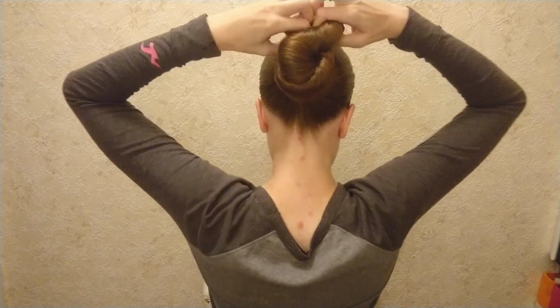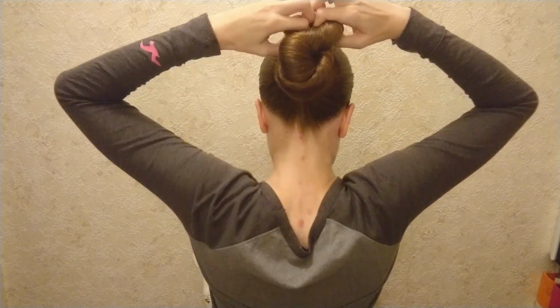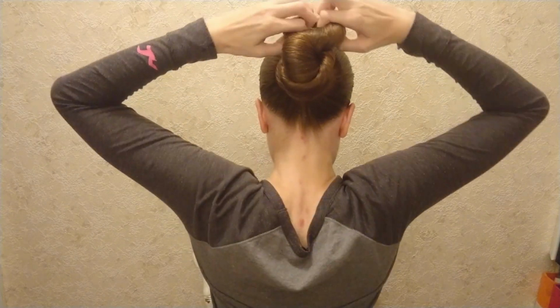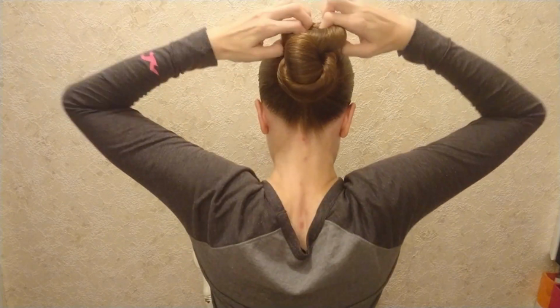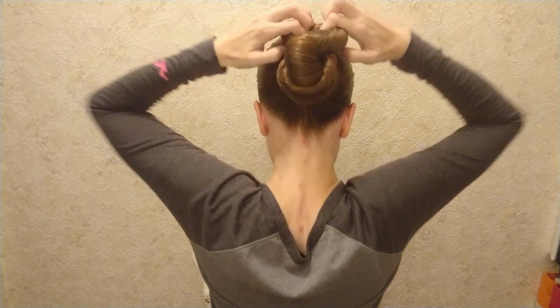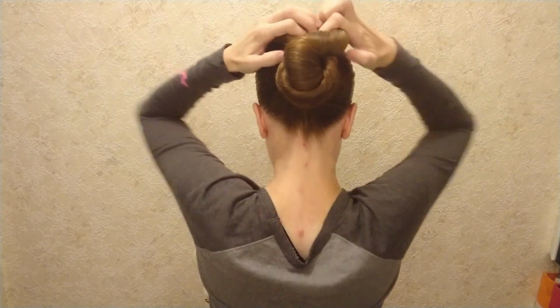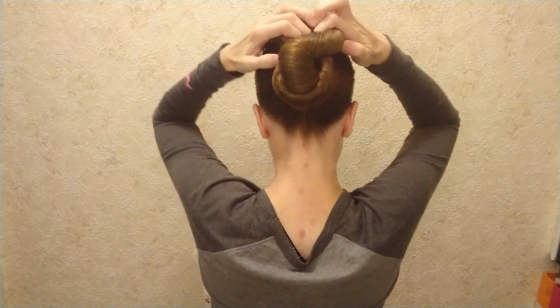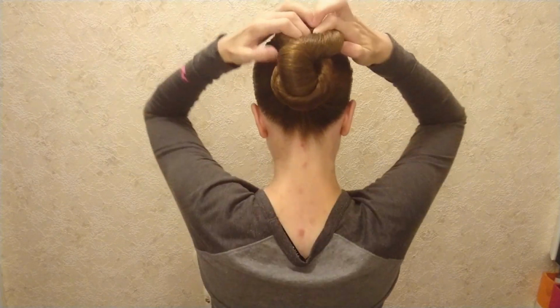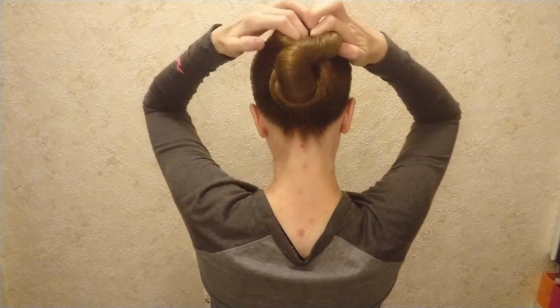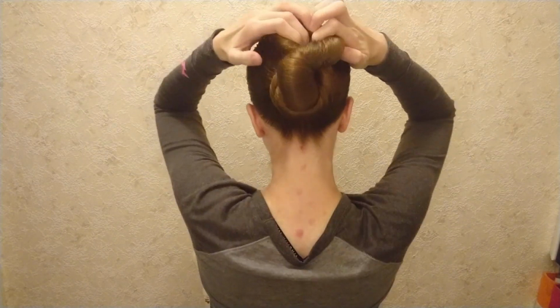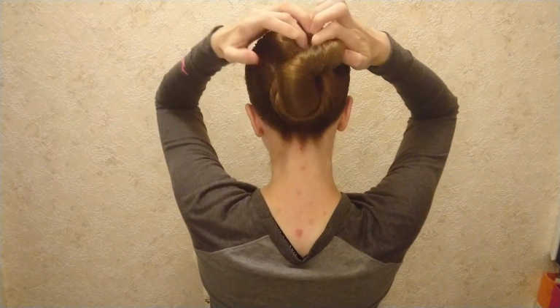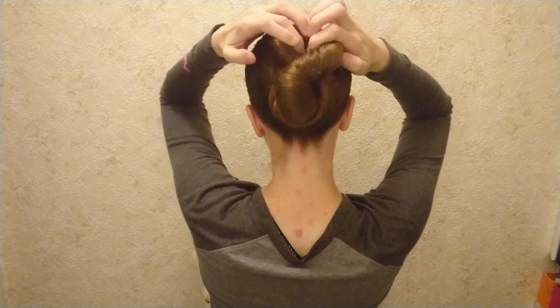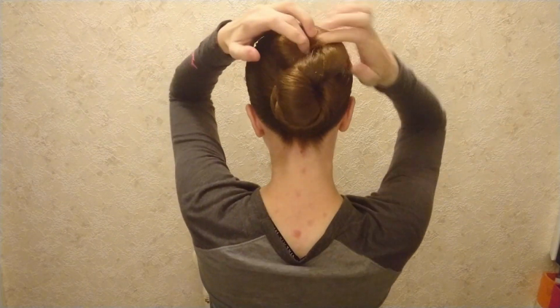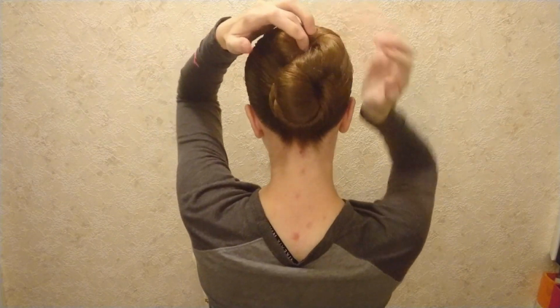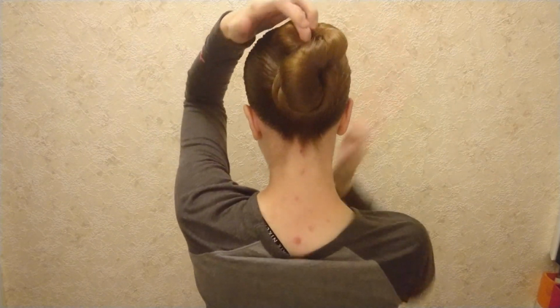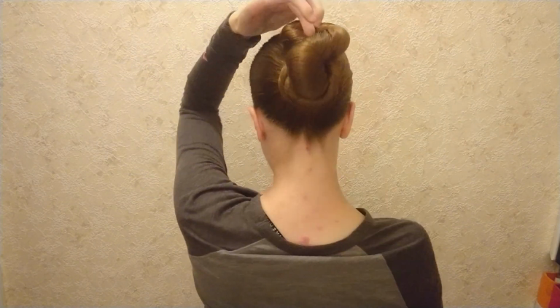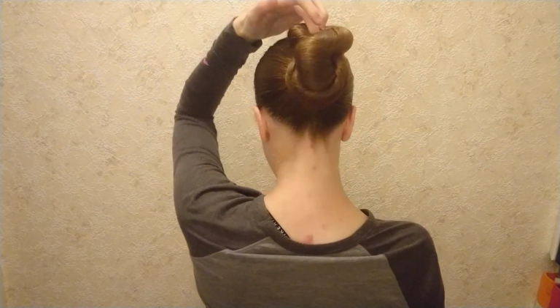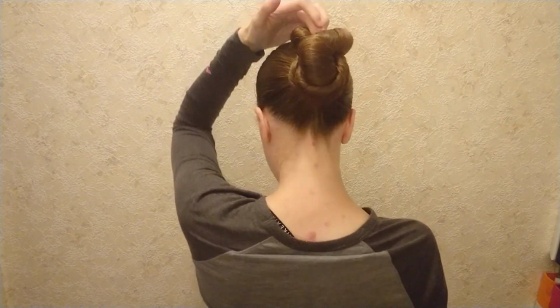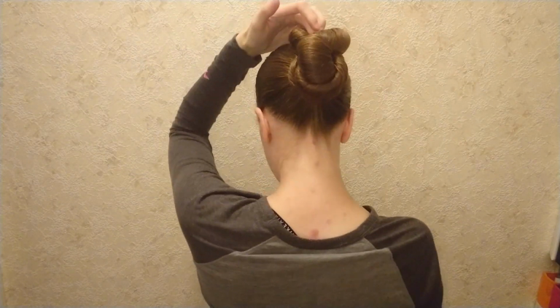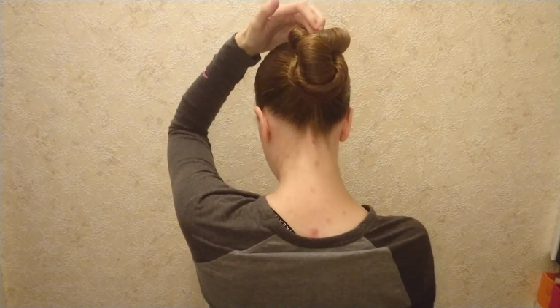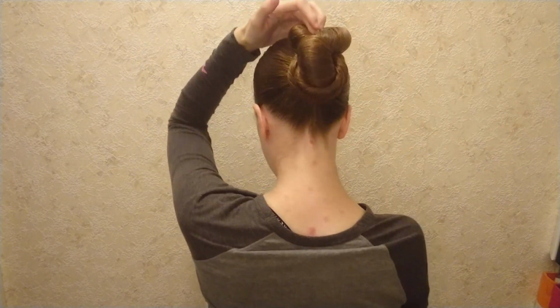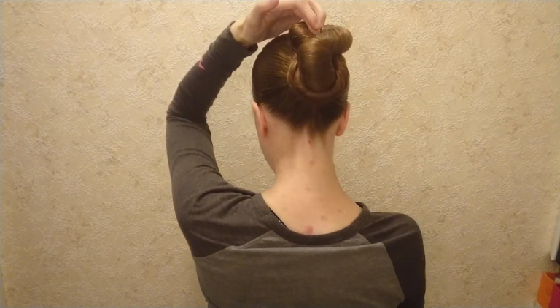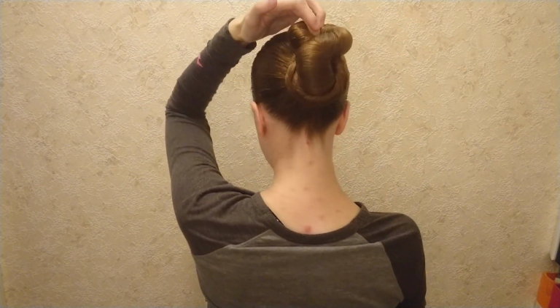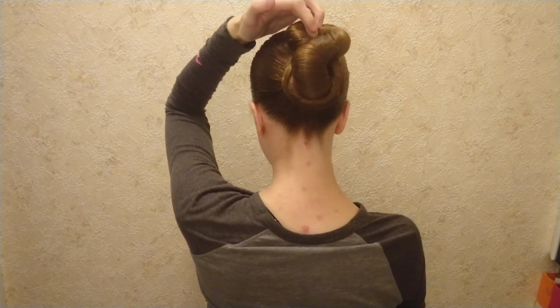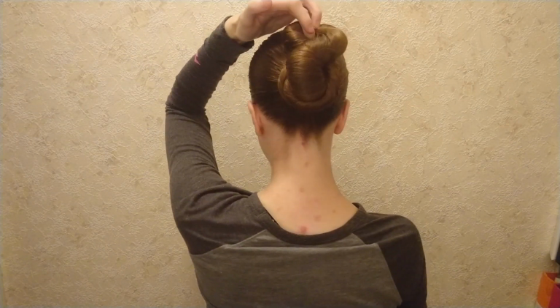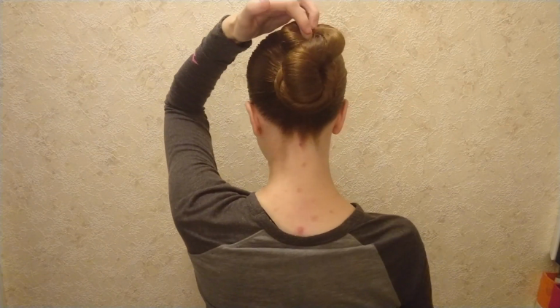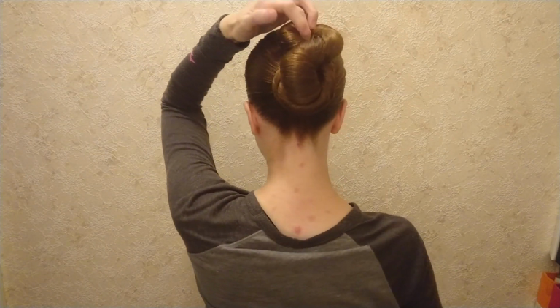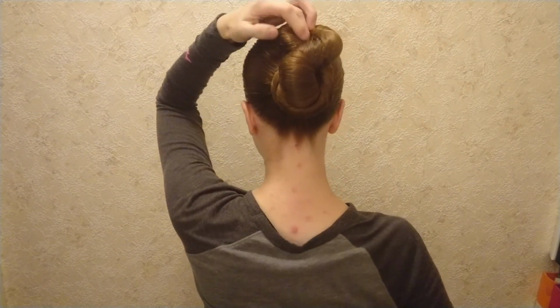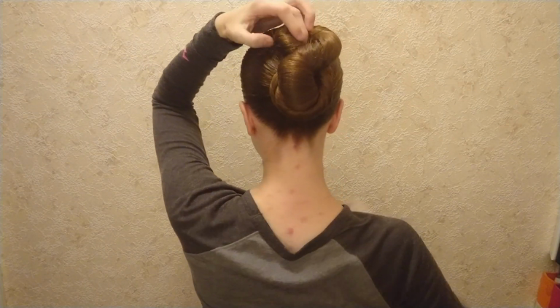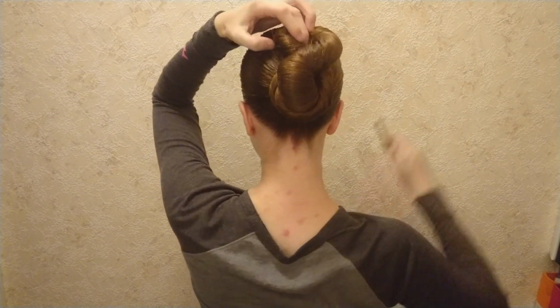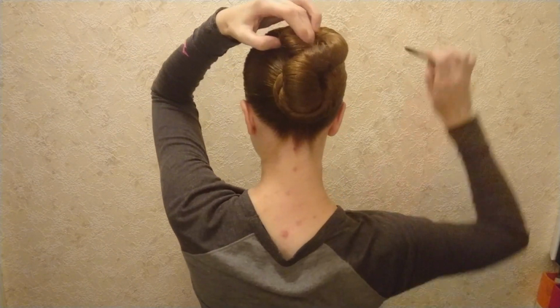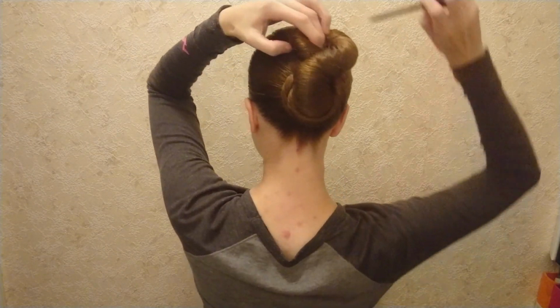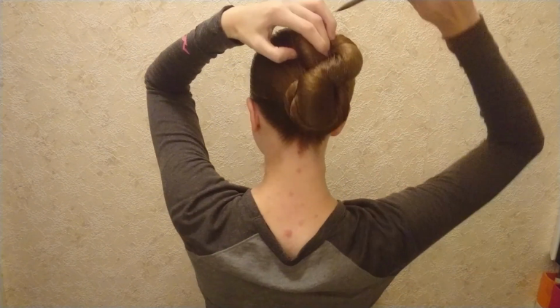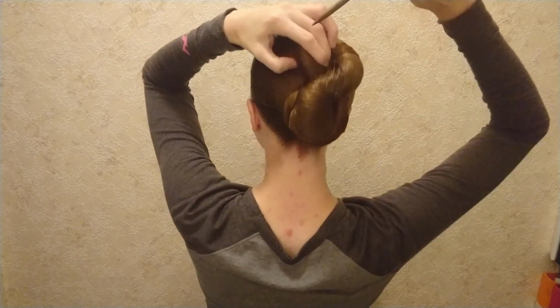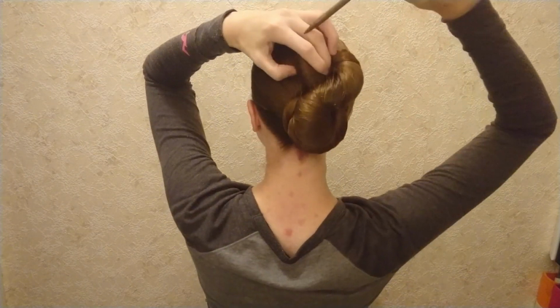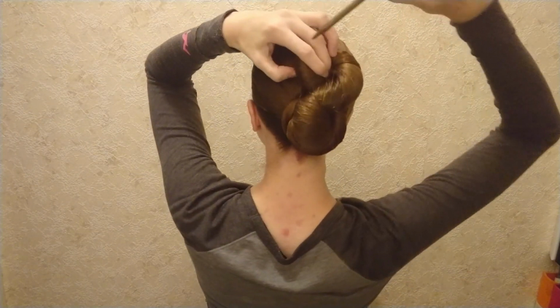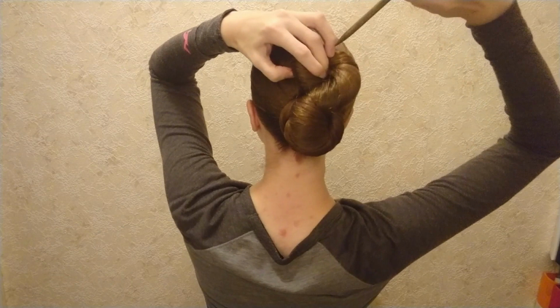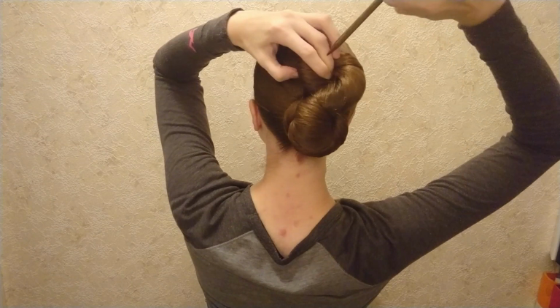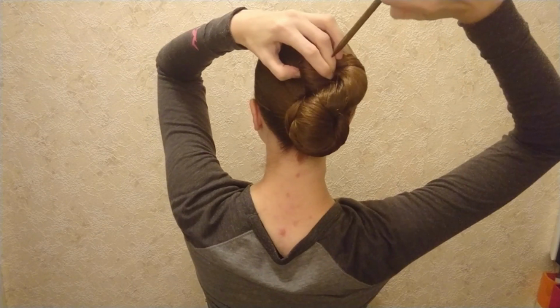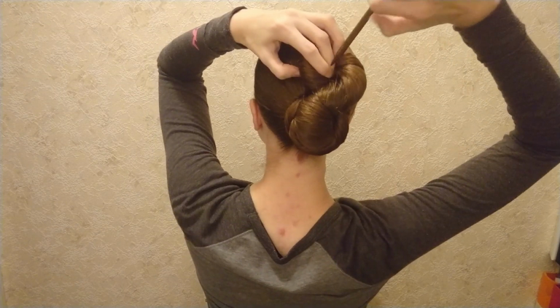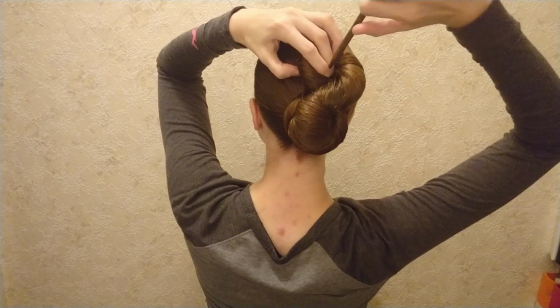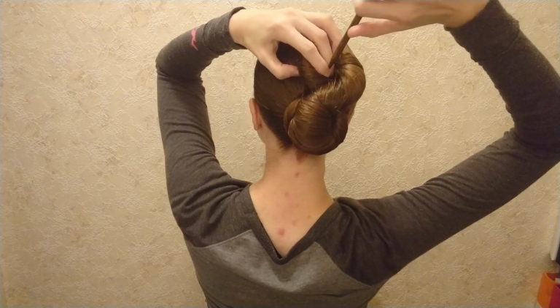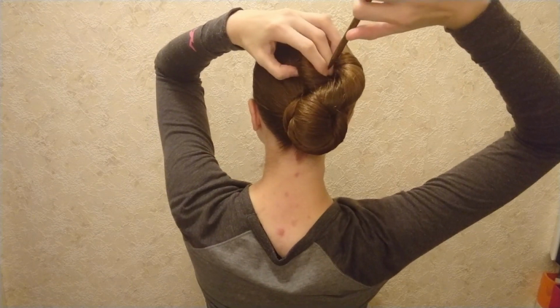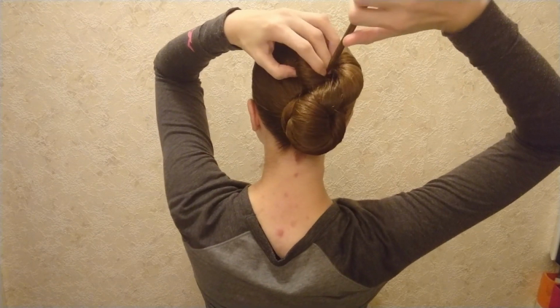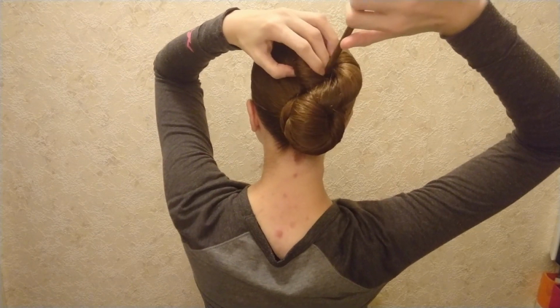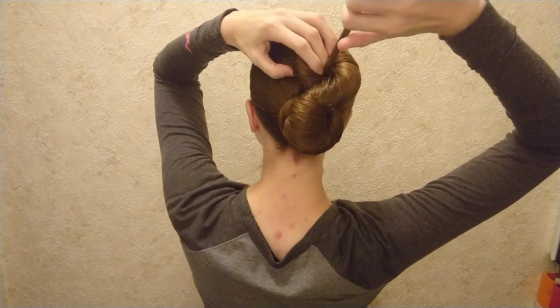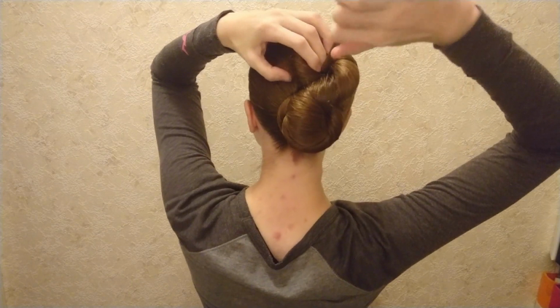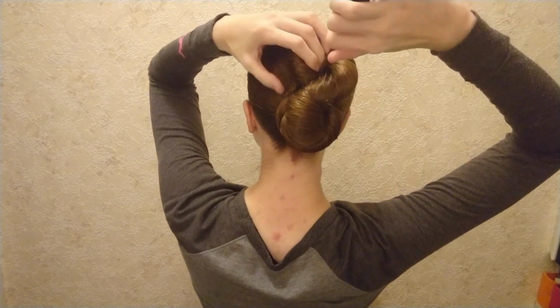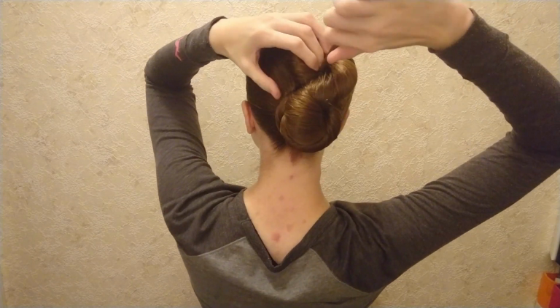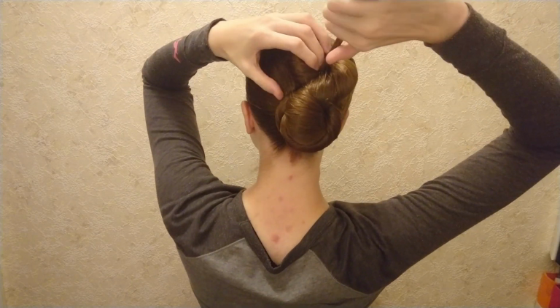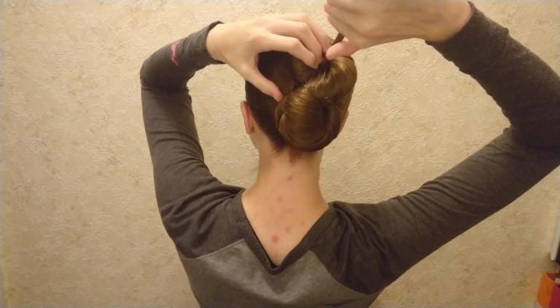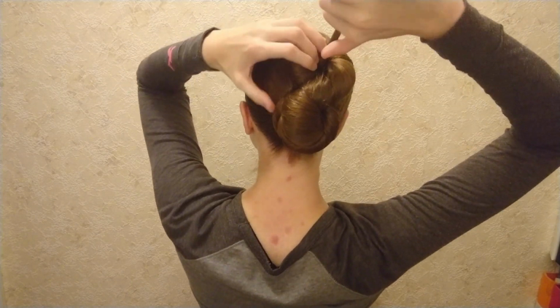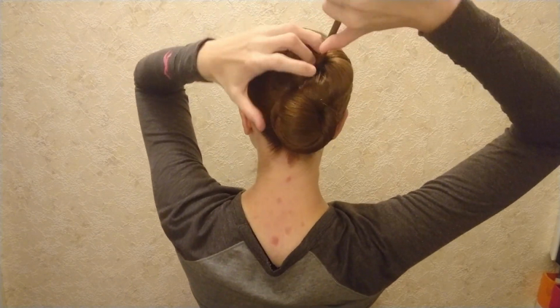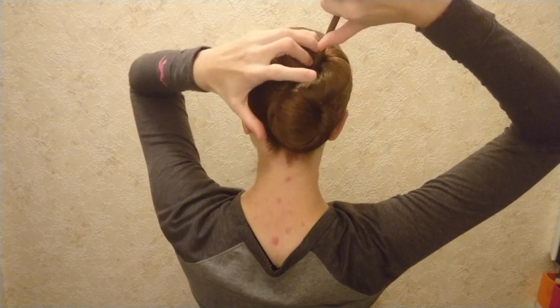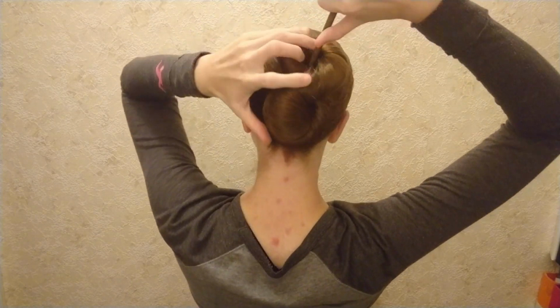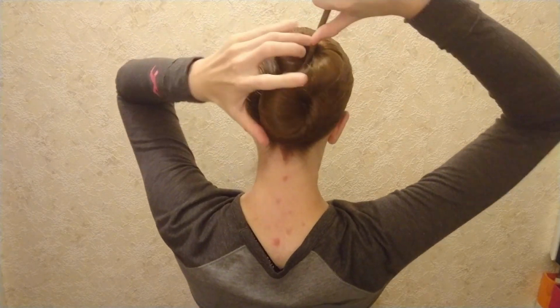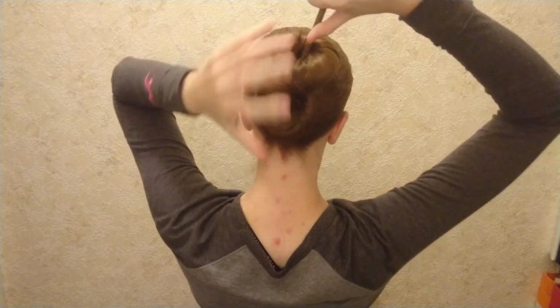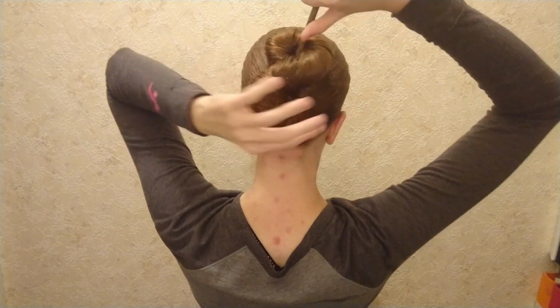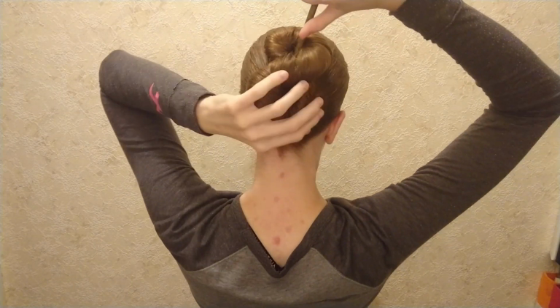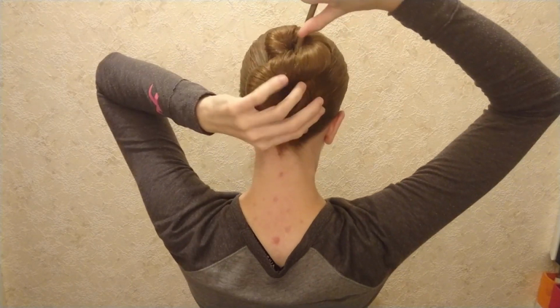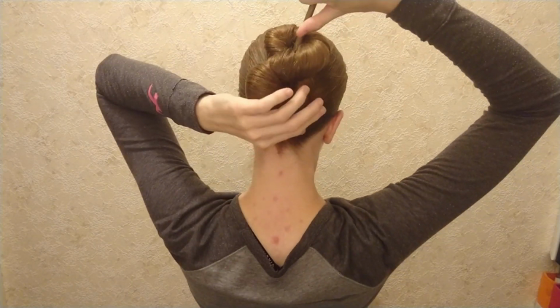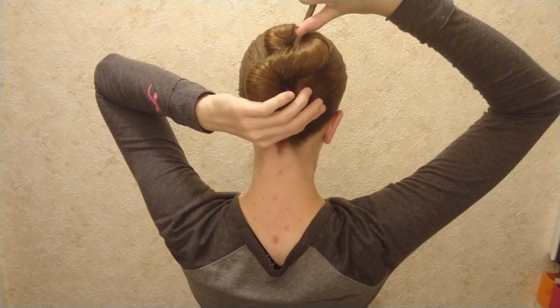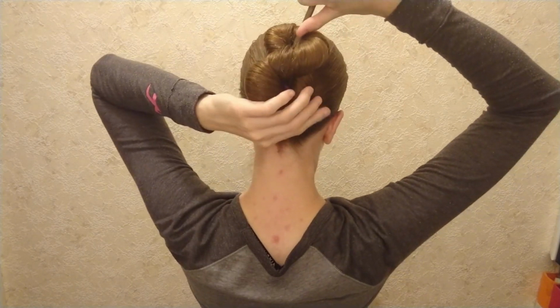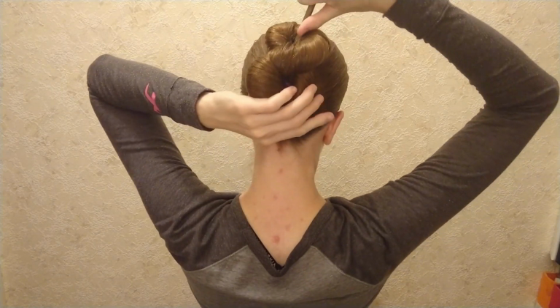I like to use a hair stick and put it into the first flipped part and then push it out behind the elastic.